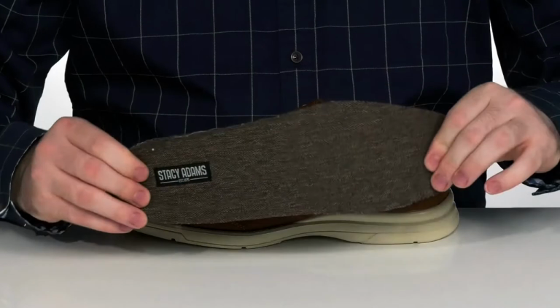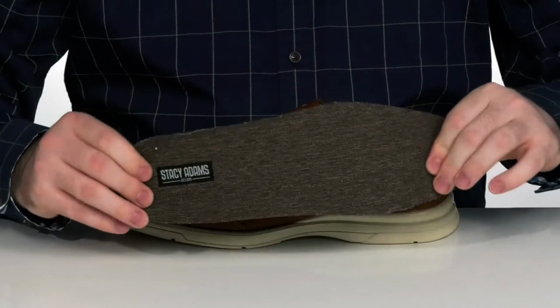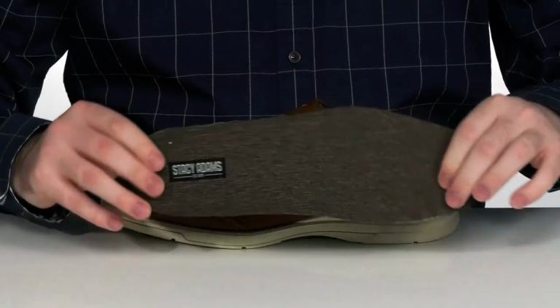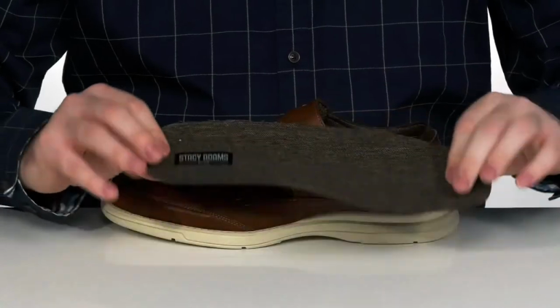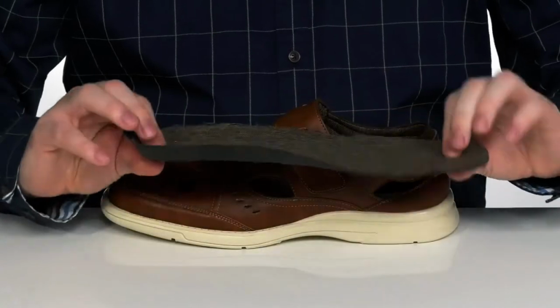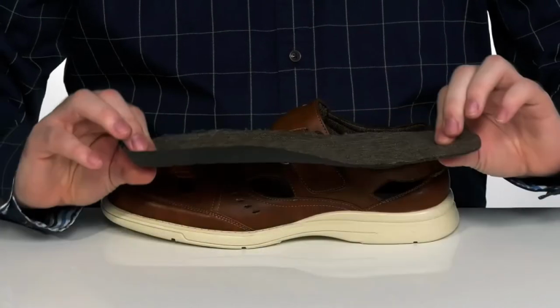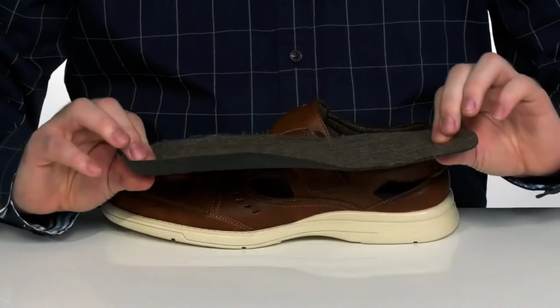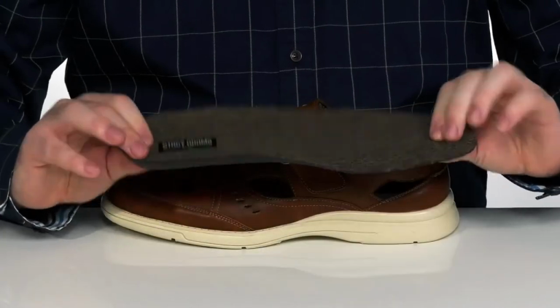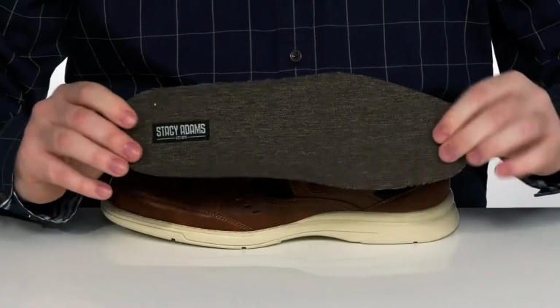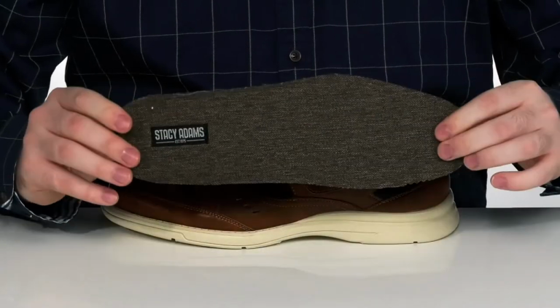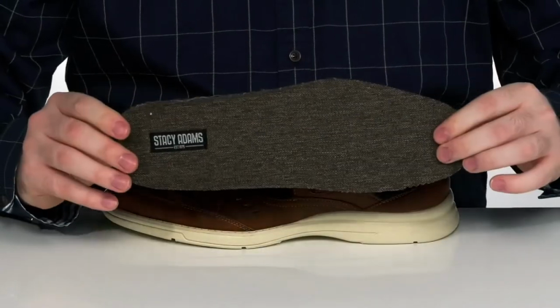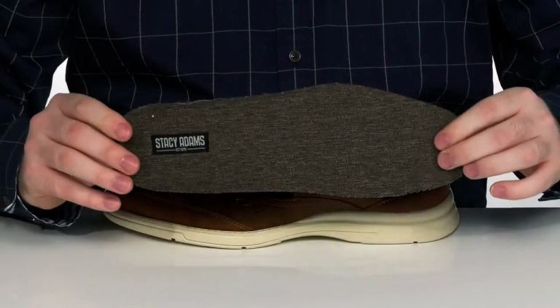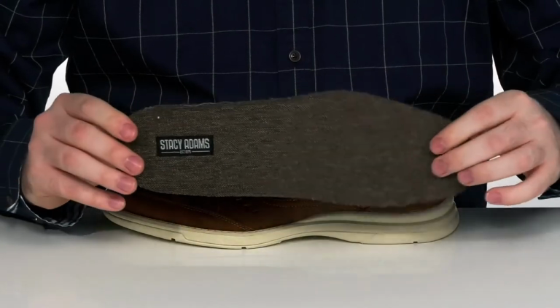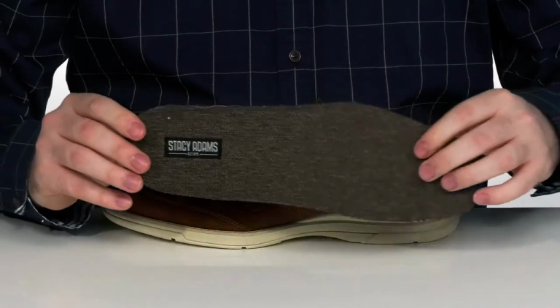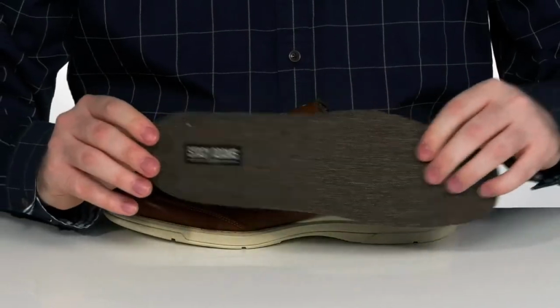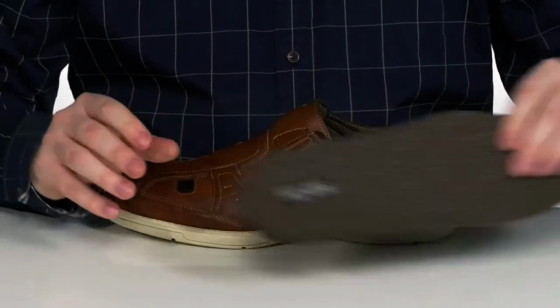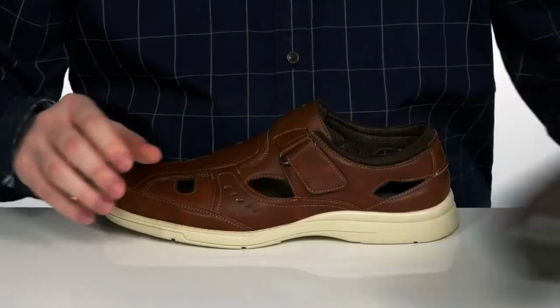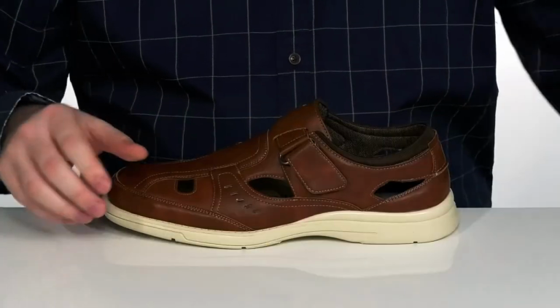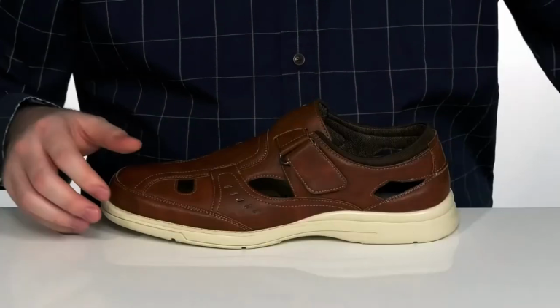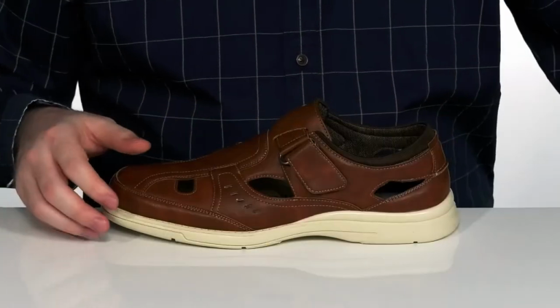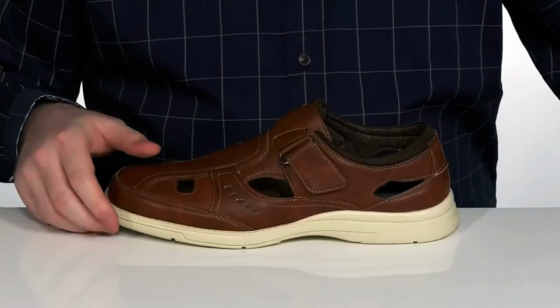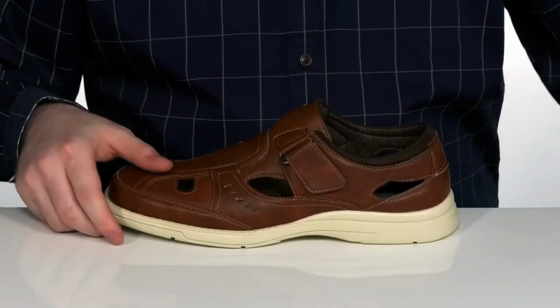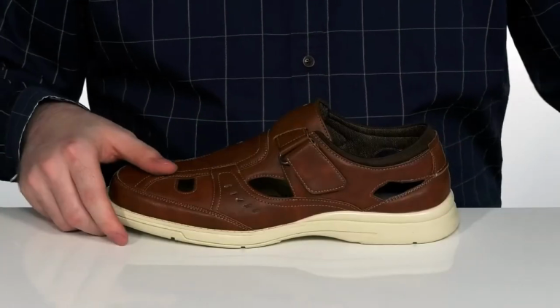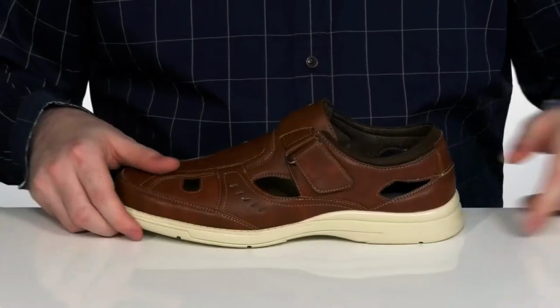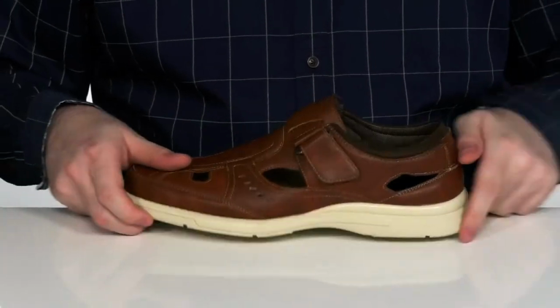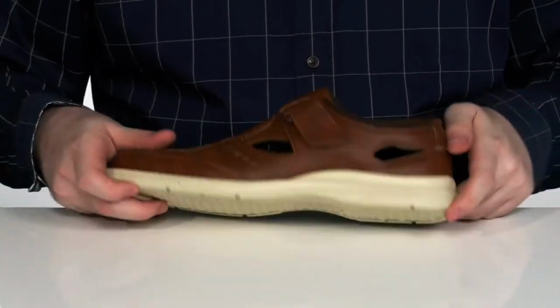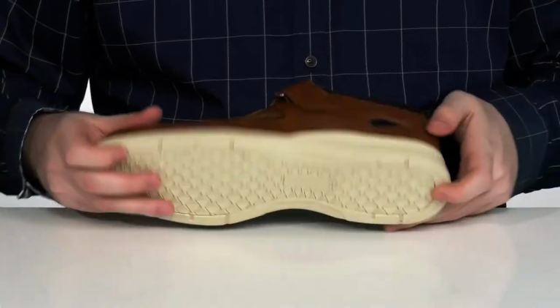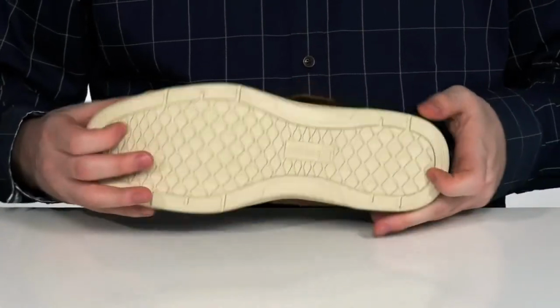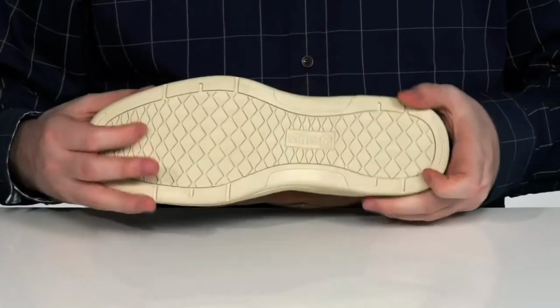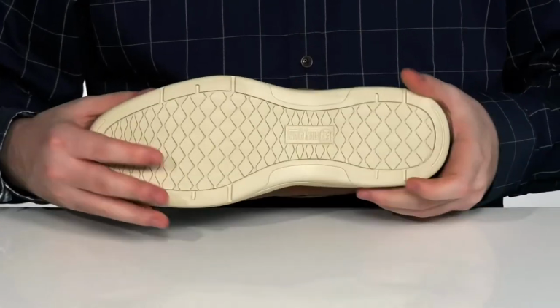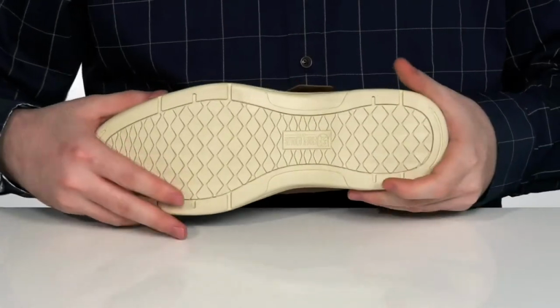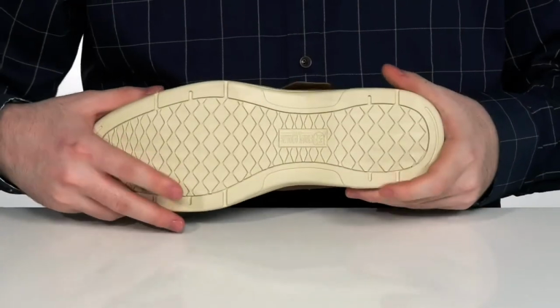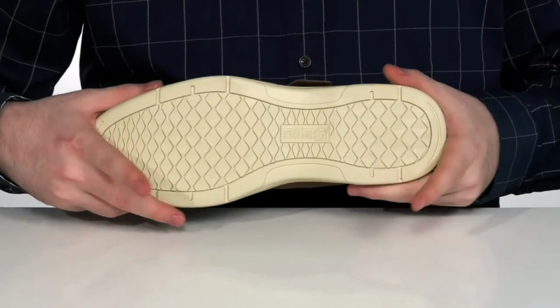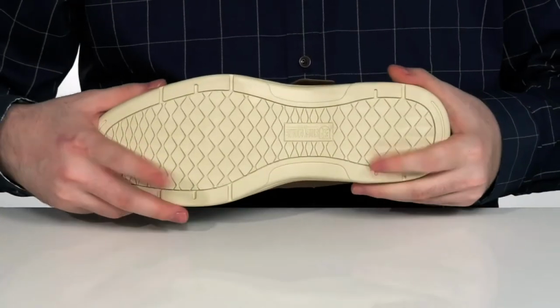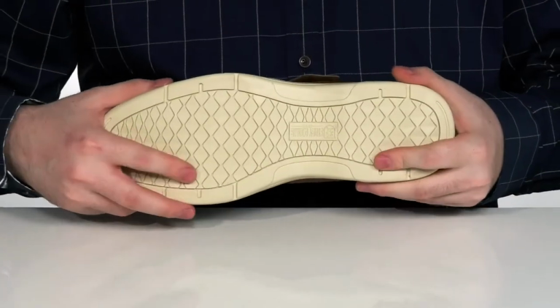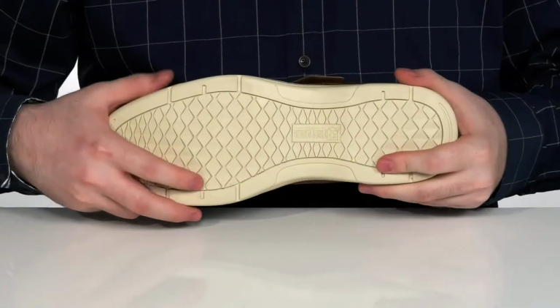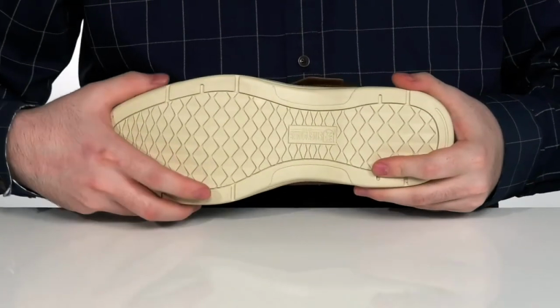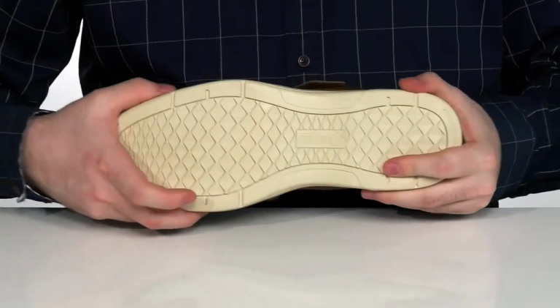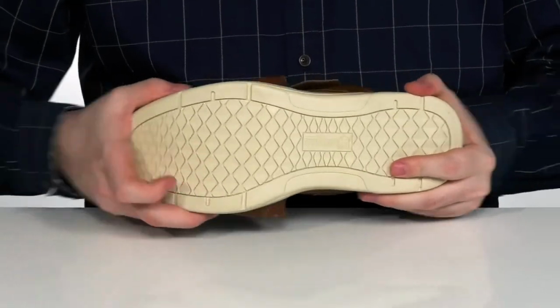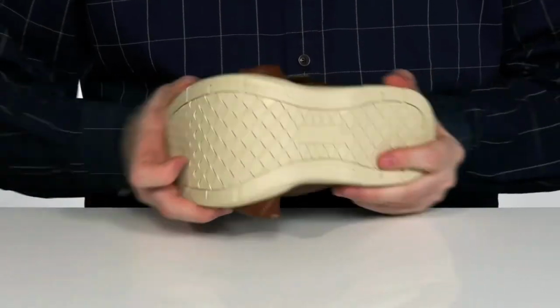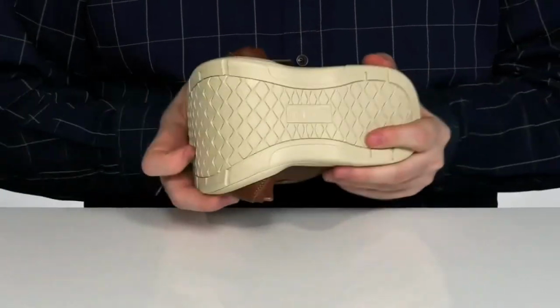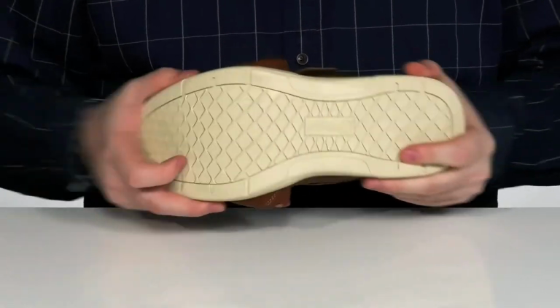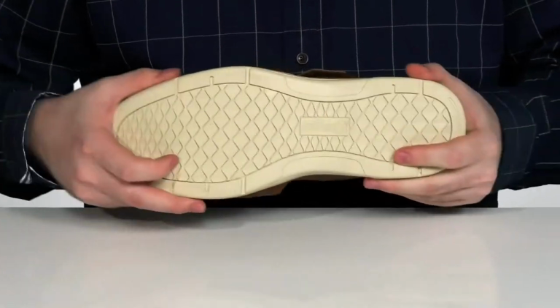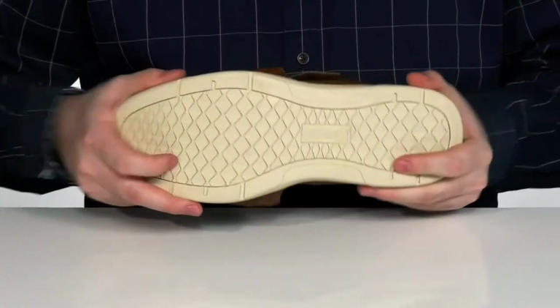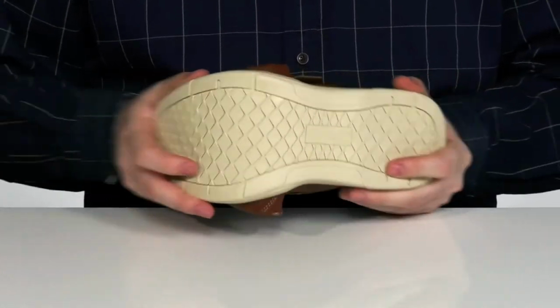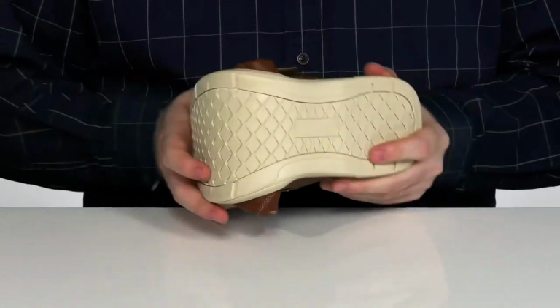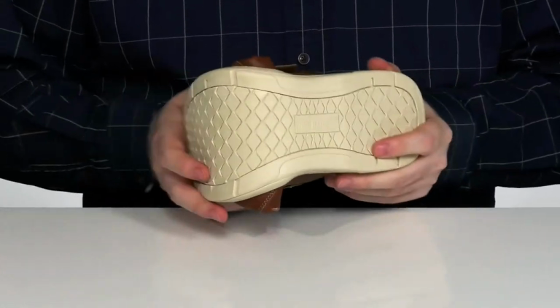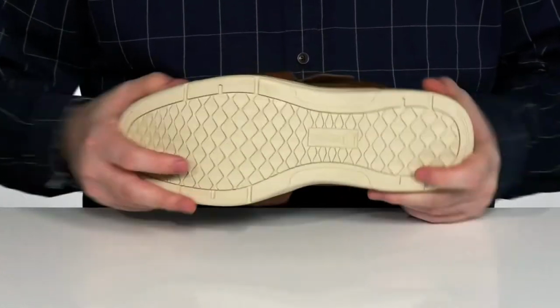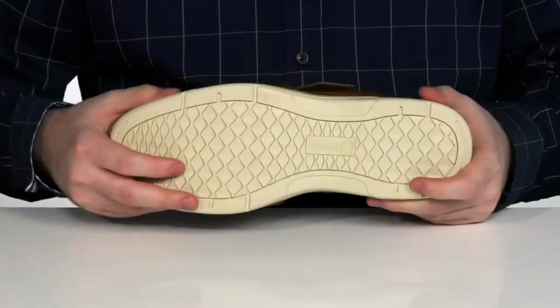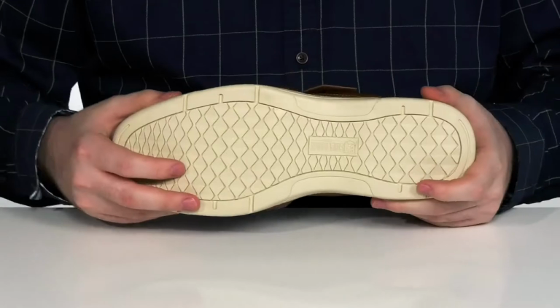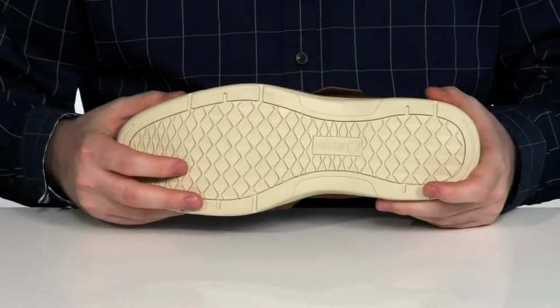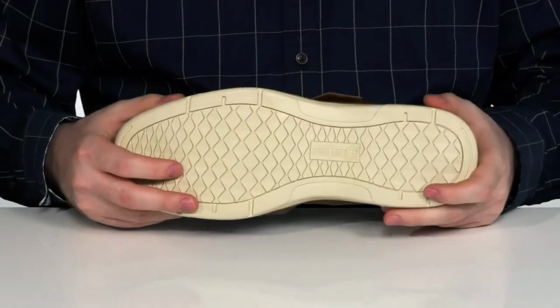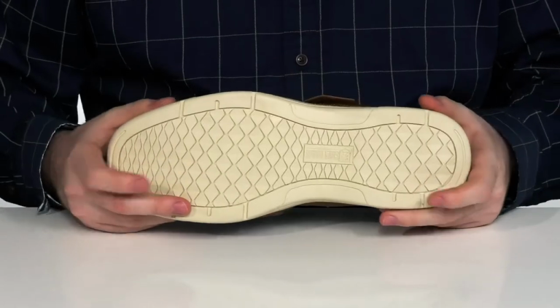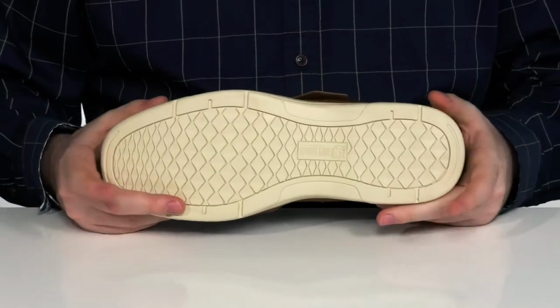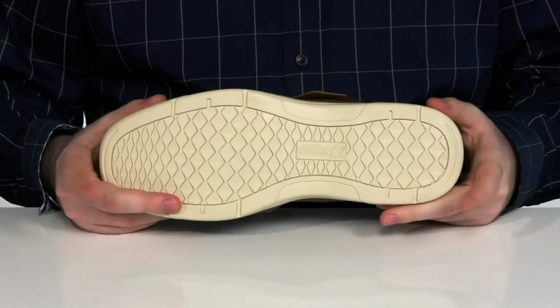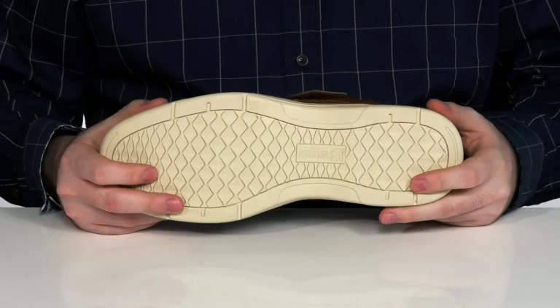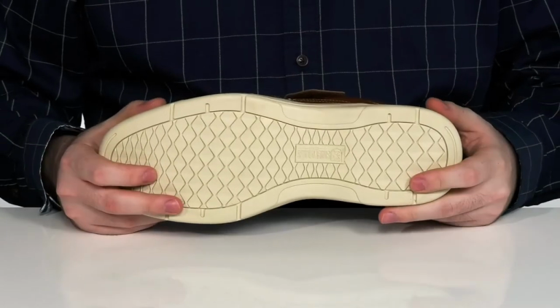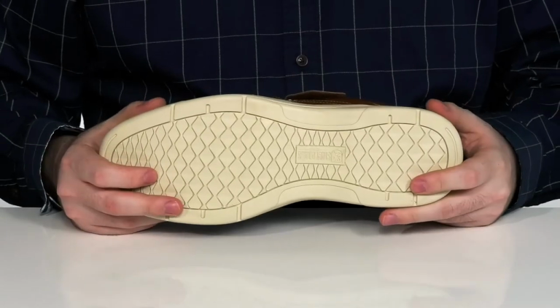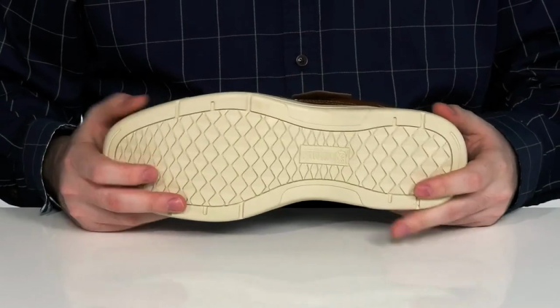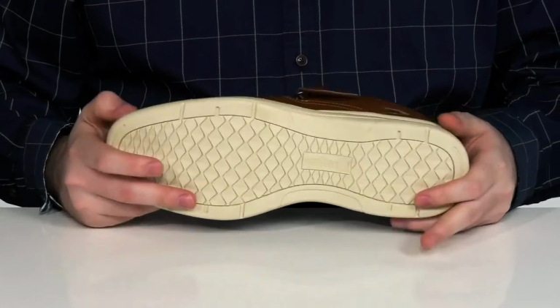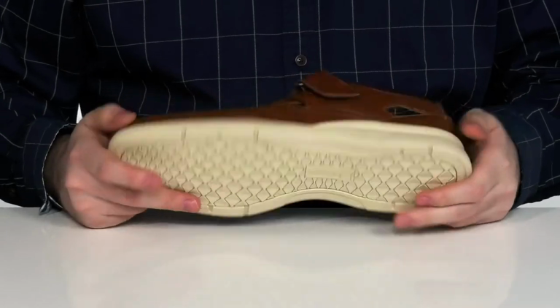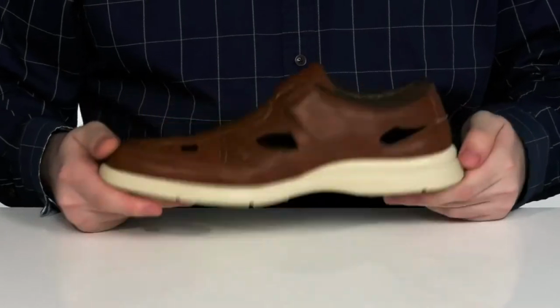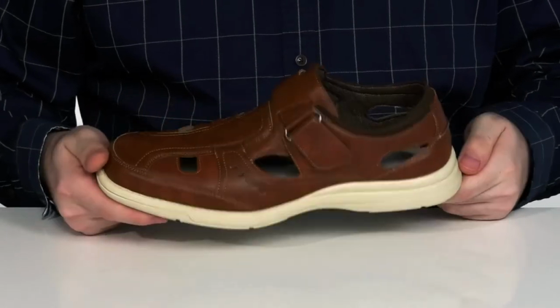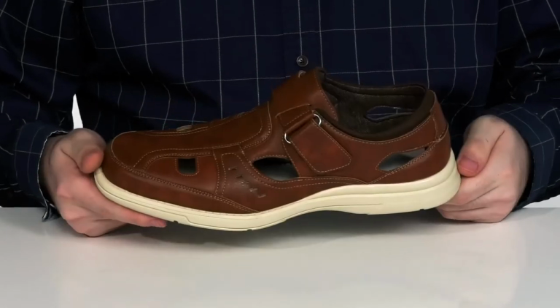It comes with a removable foam footbed for even more cushioning underfoot, and all of this sits on top of a thick and very flexible synthetic outsole.